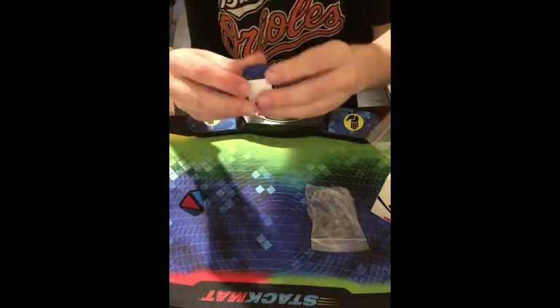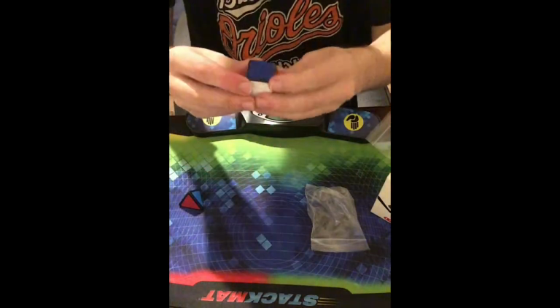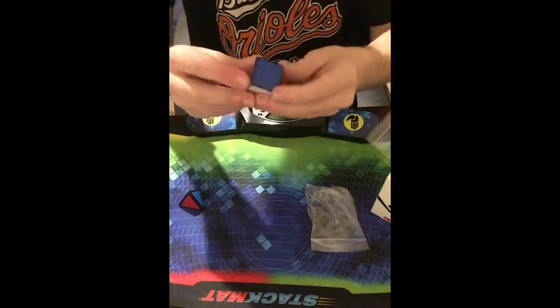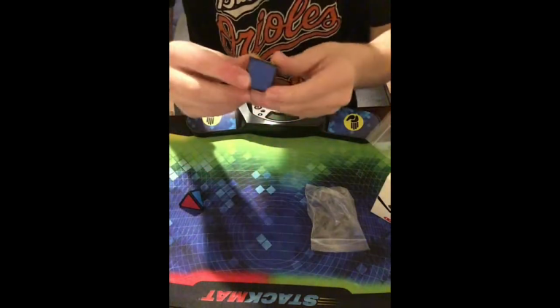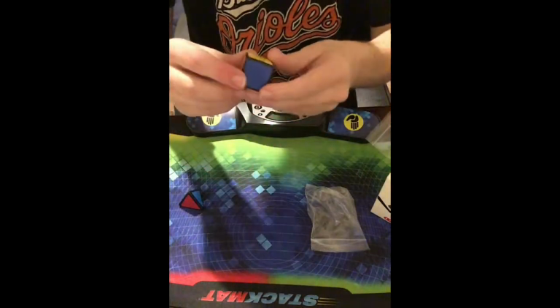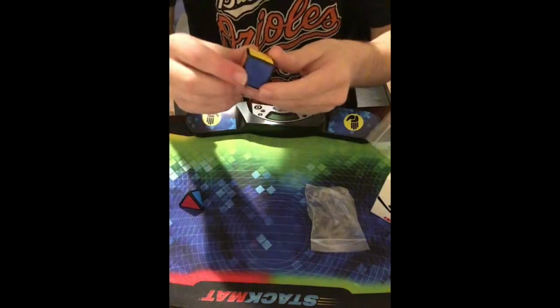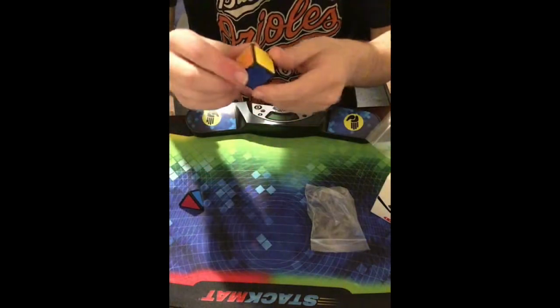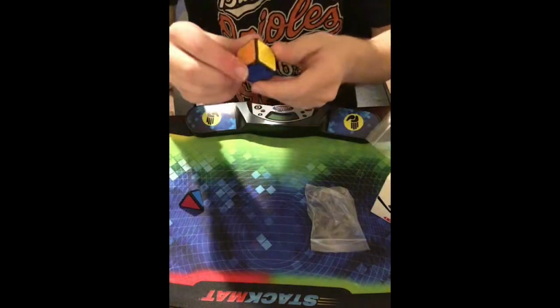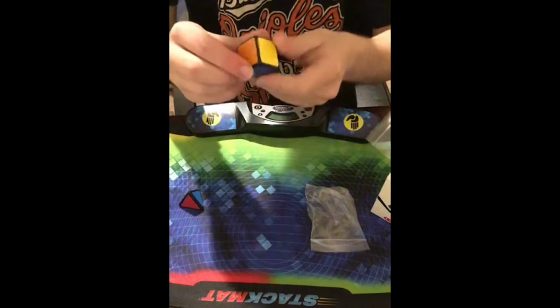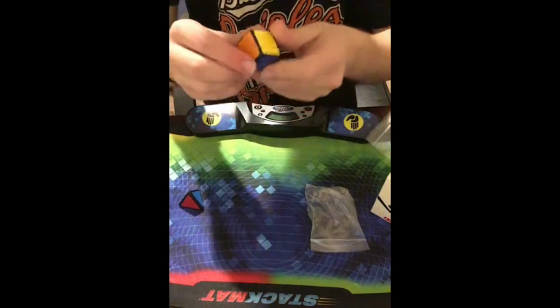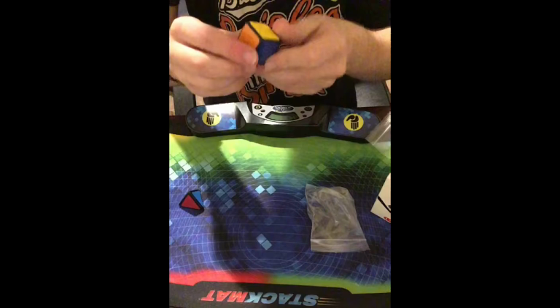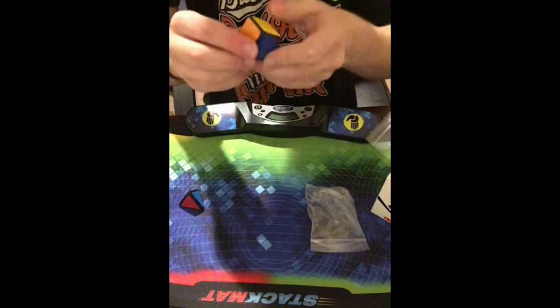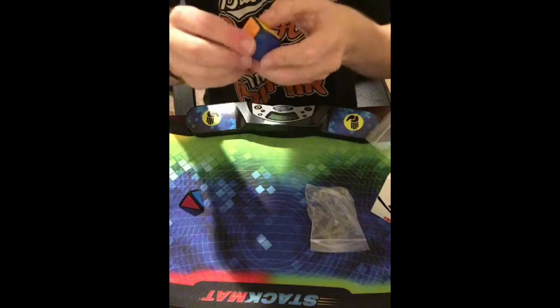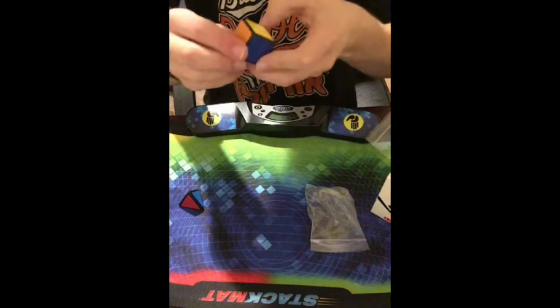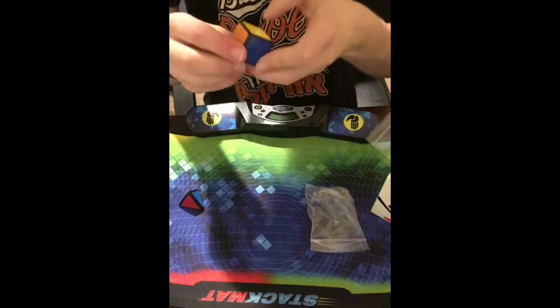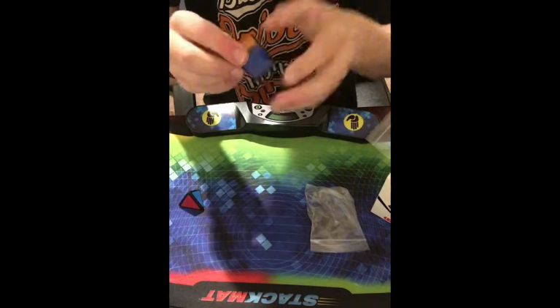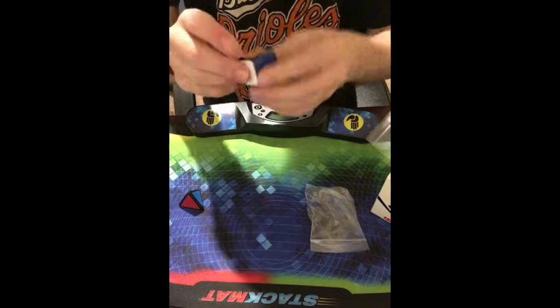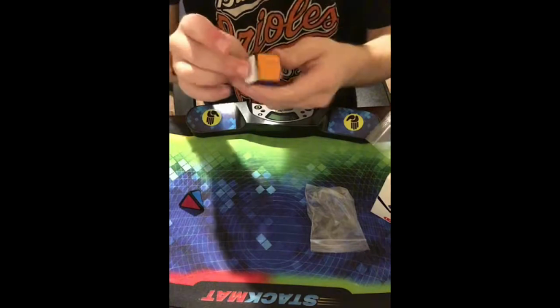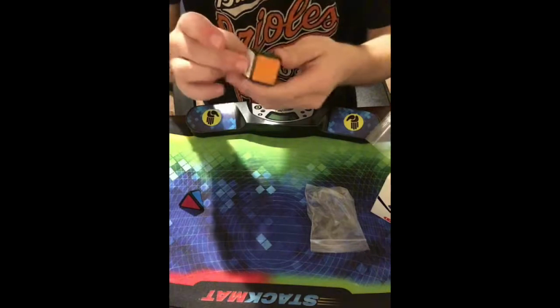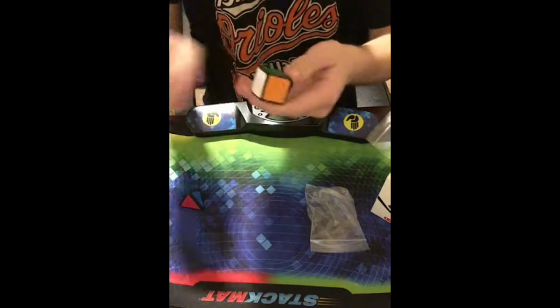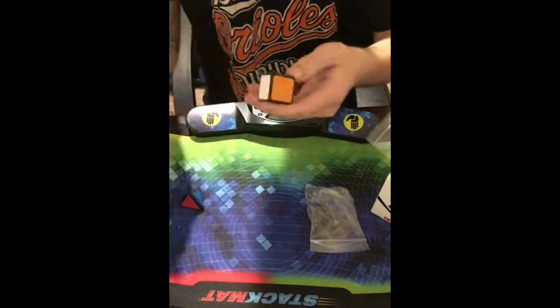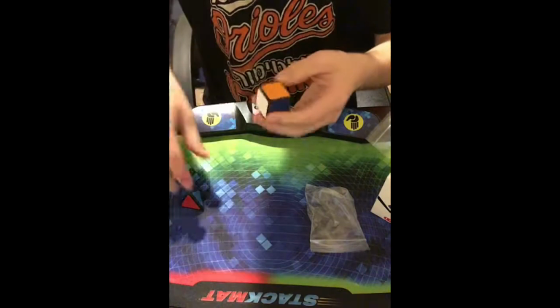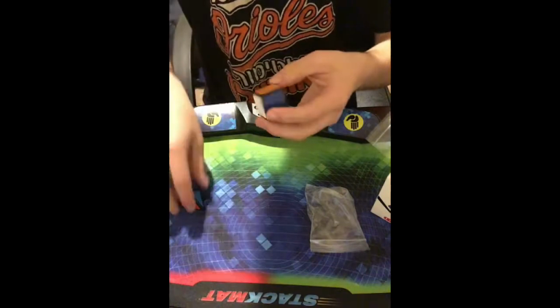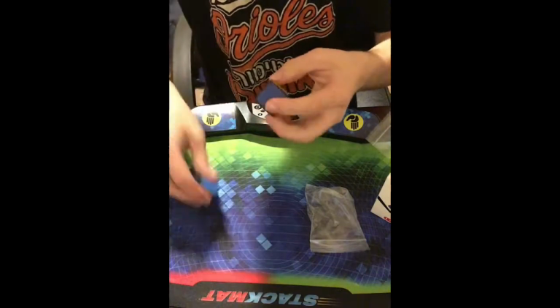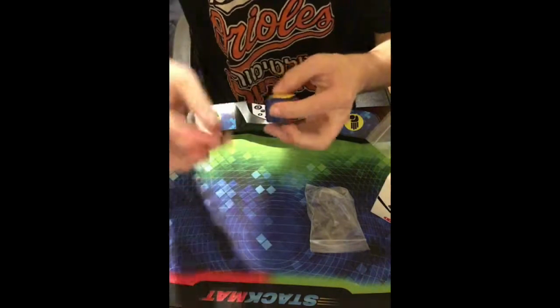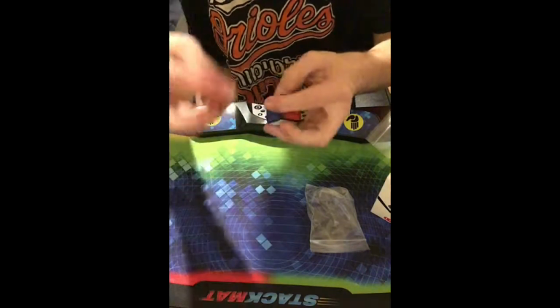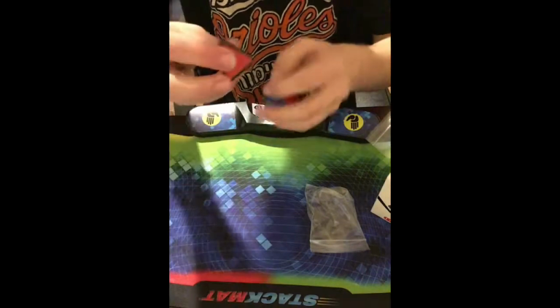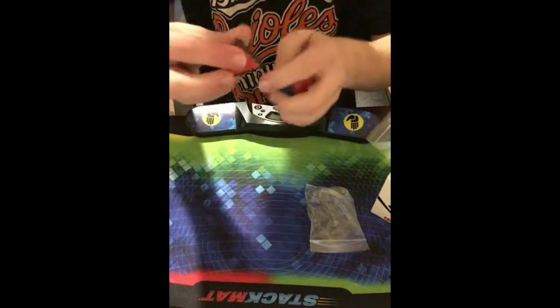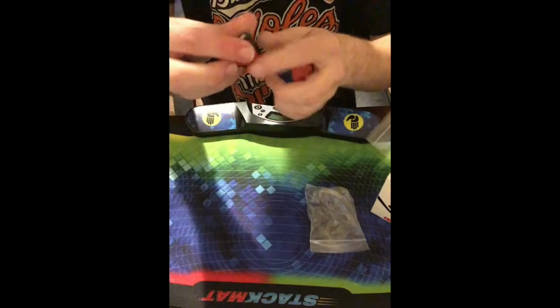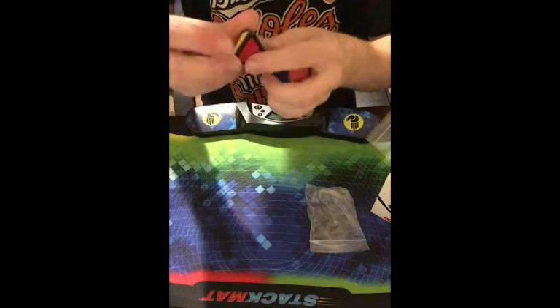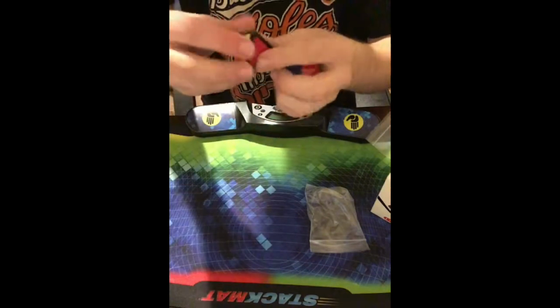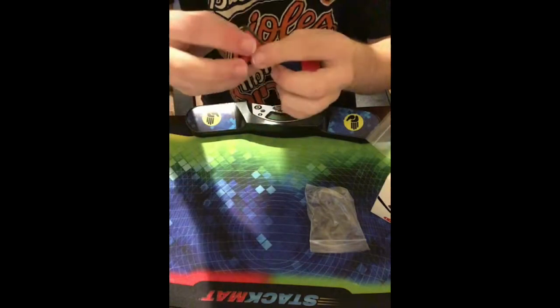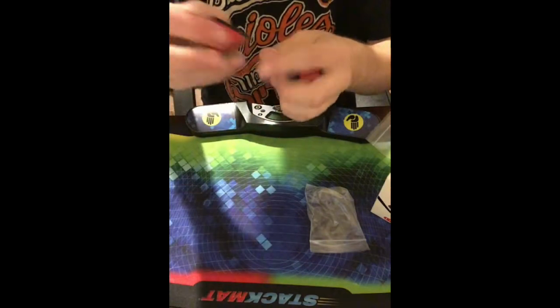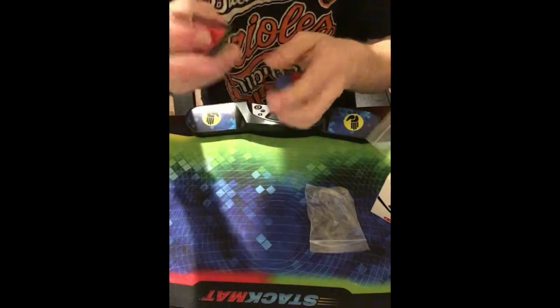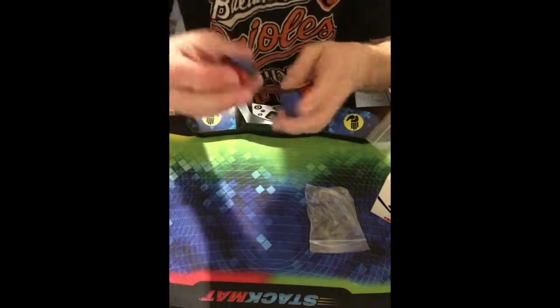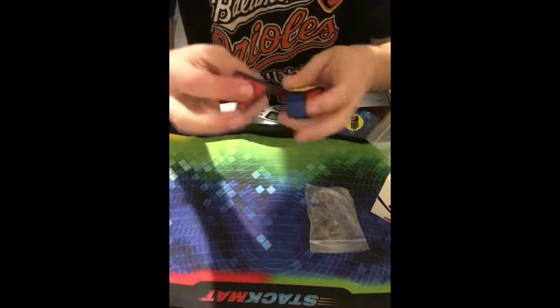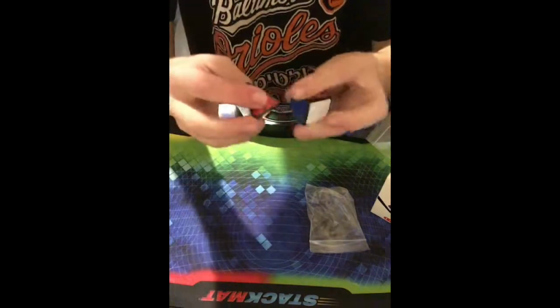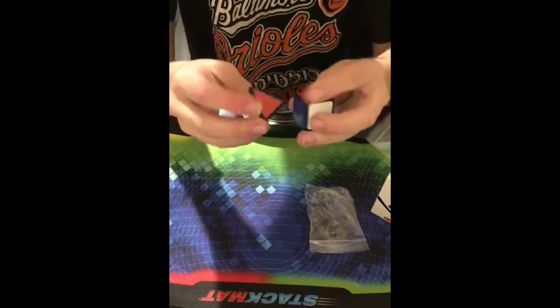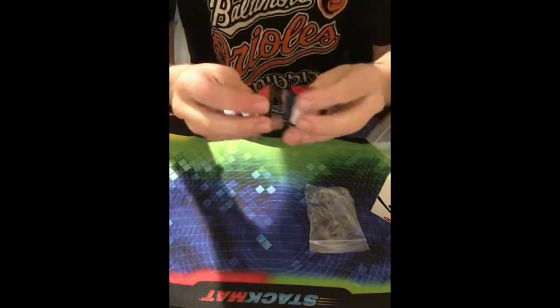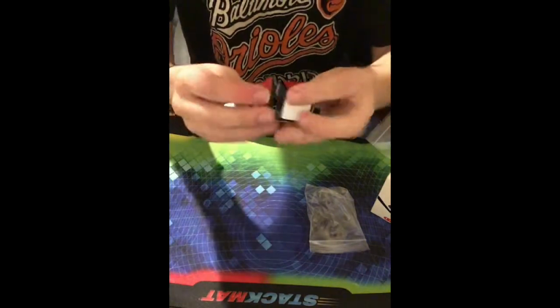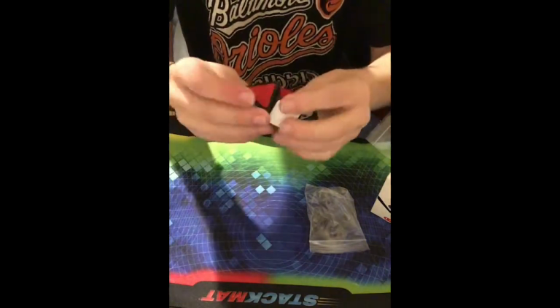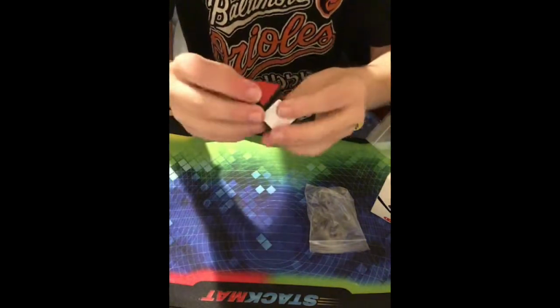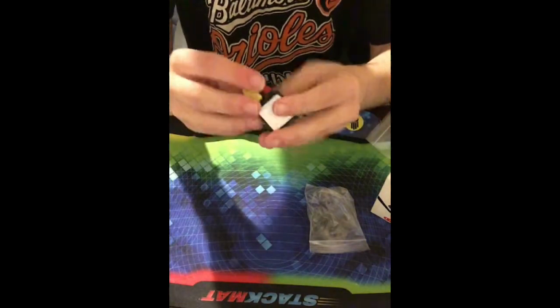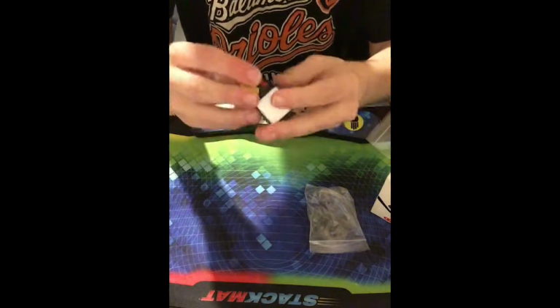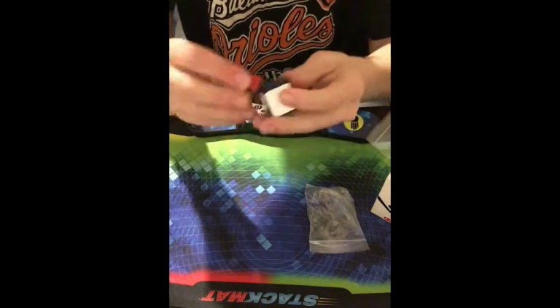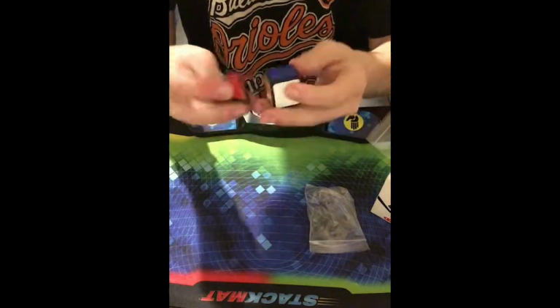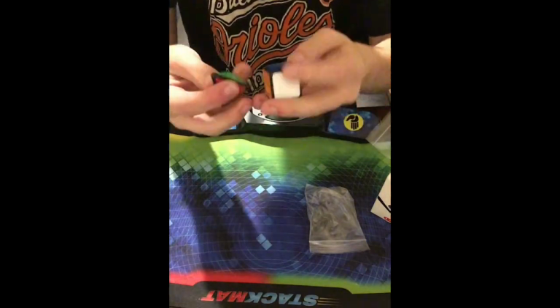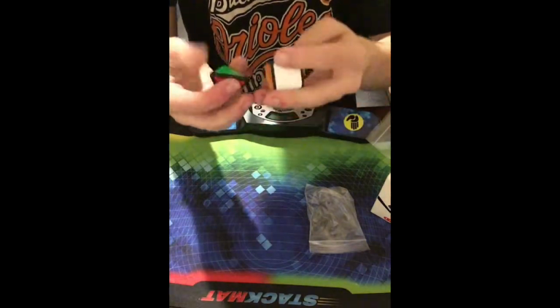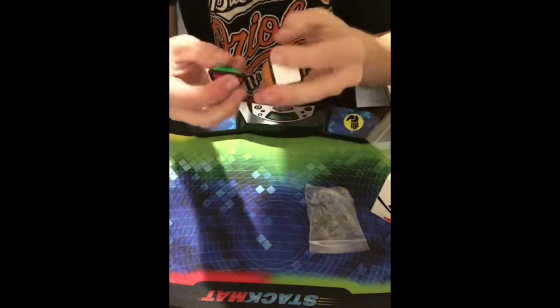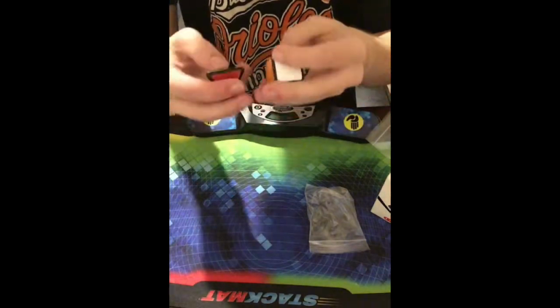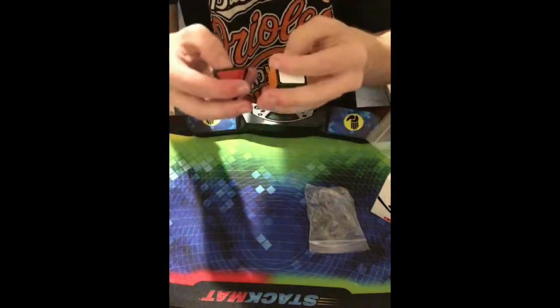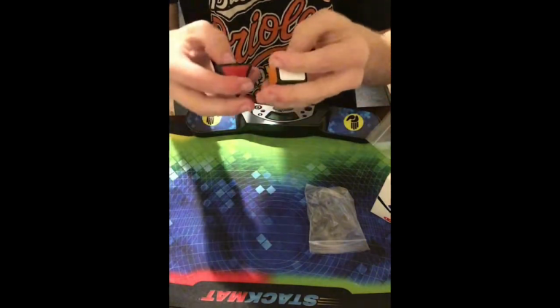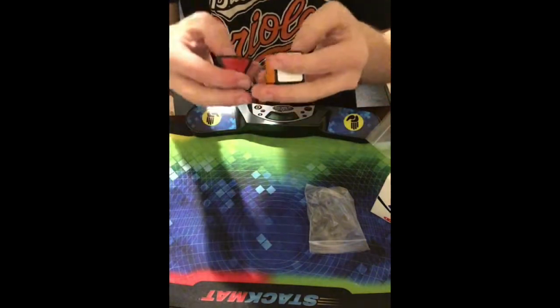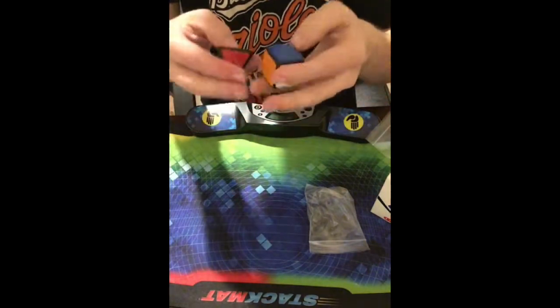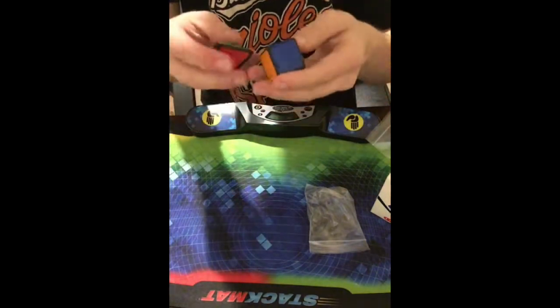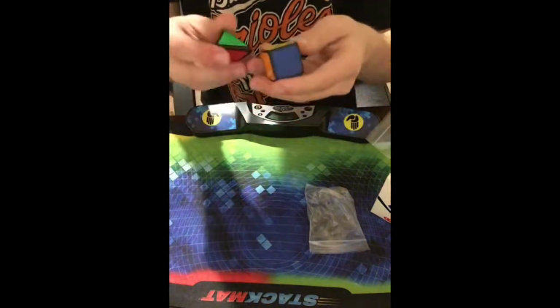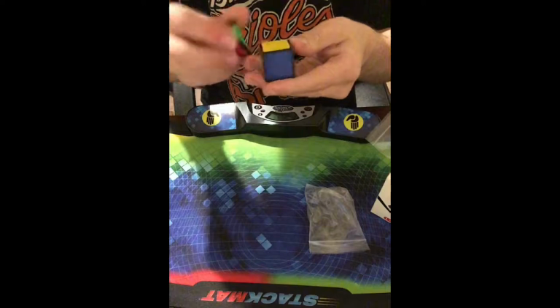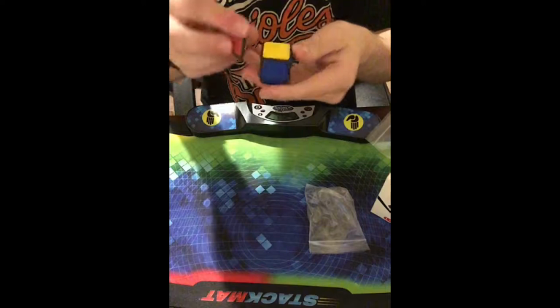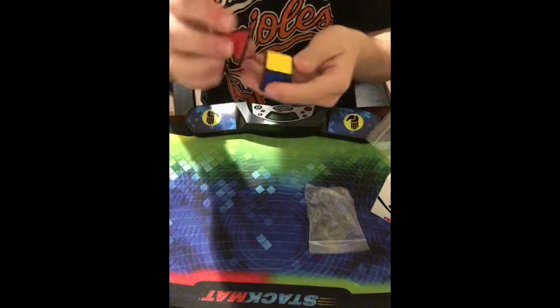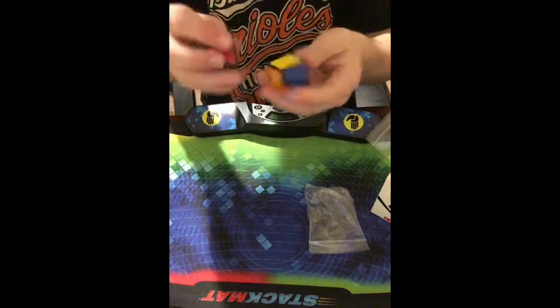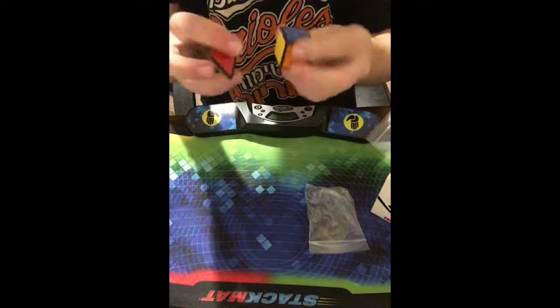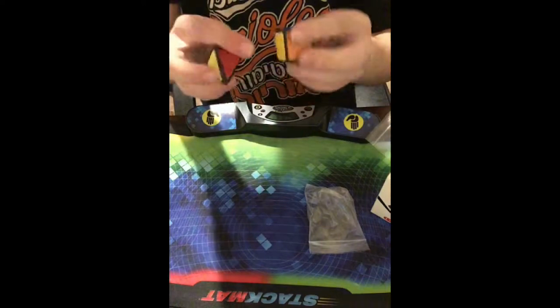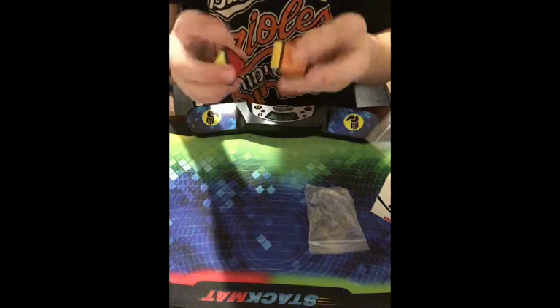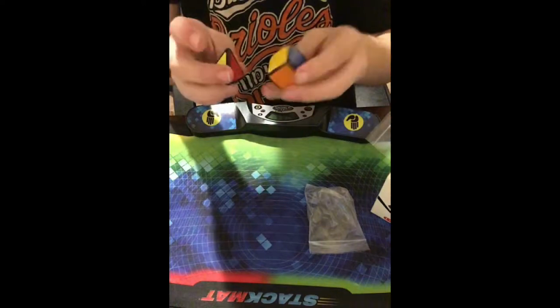These actually look really really nice. They're just 1x1s — I don't know exactly how I'm gonna solve them but they probably won't be too difficult.